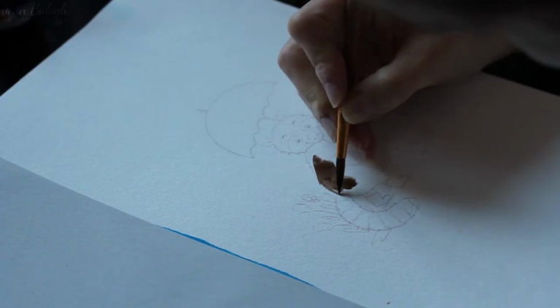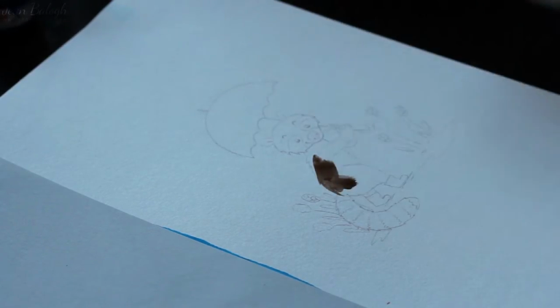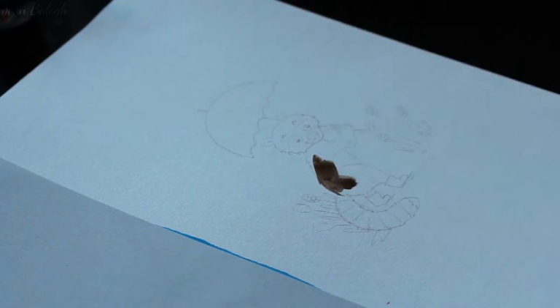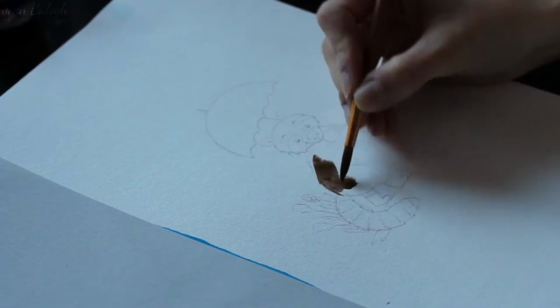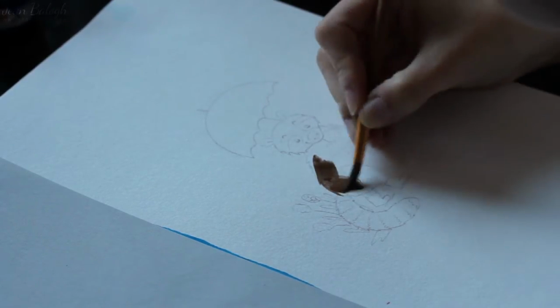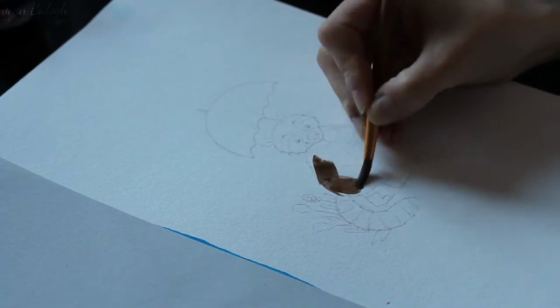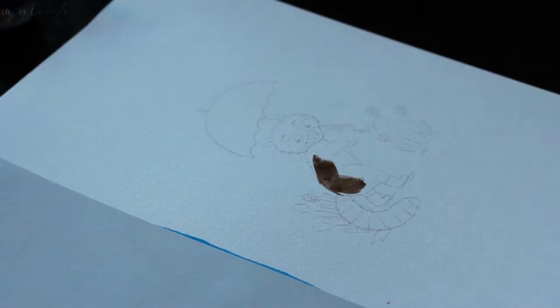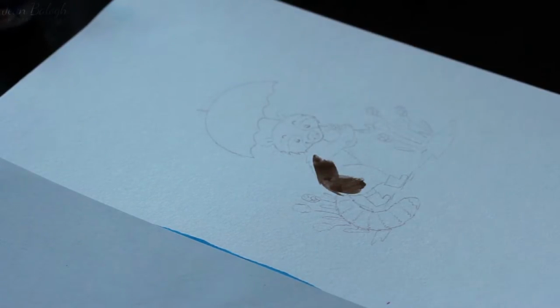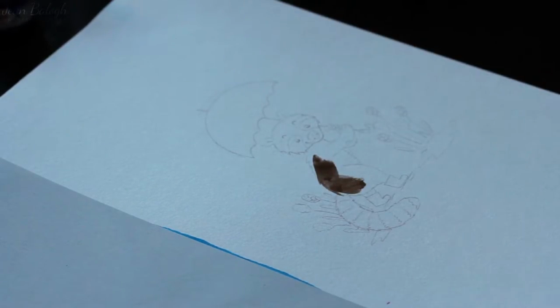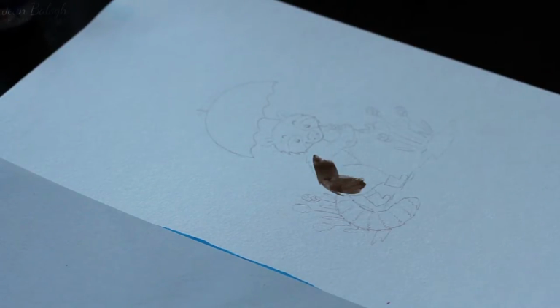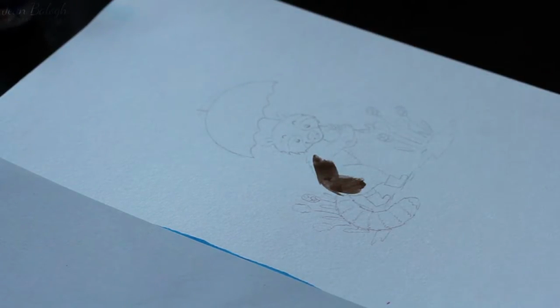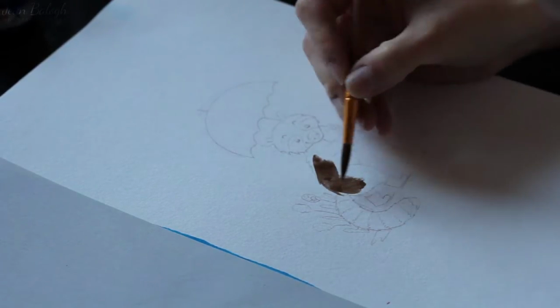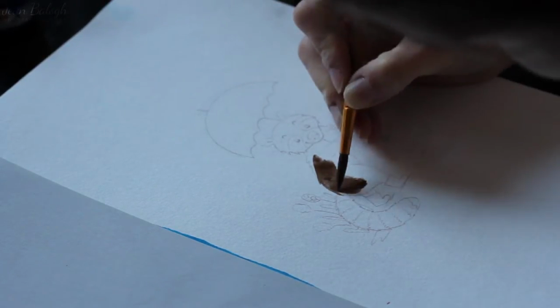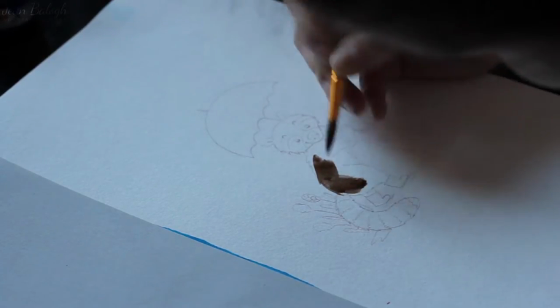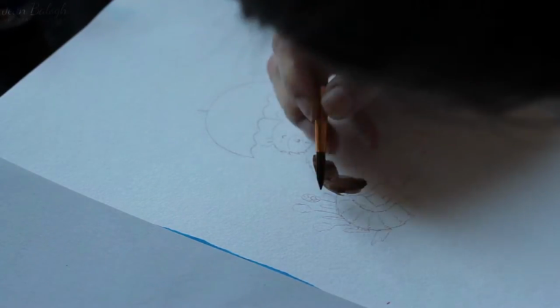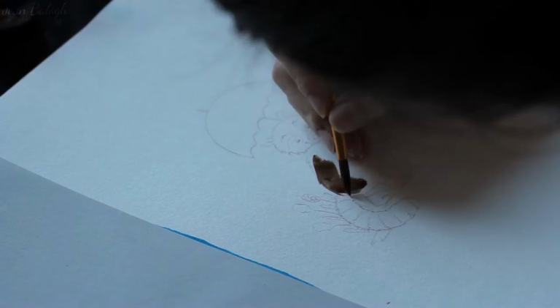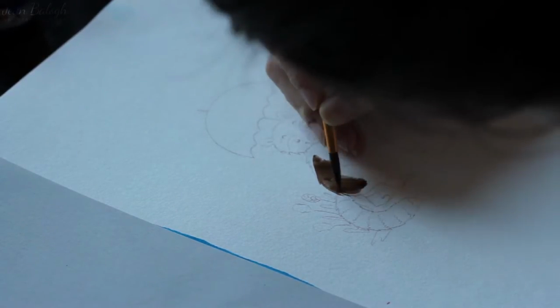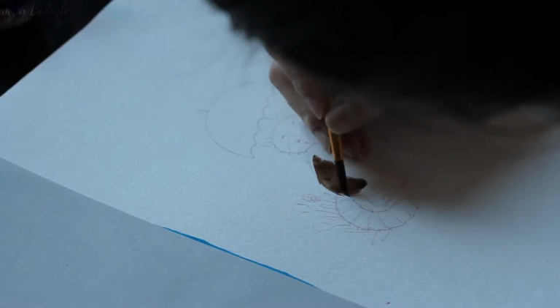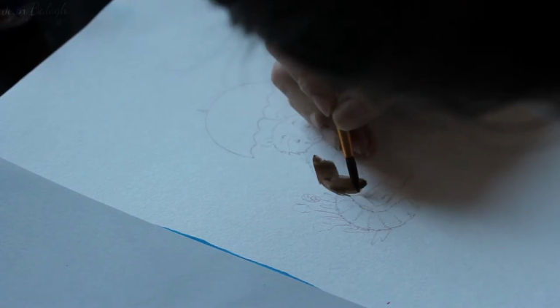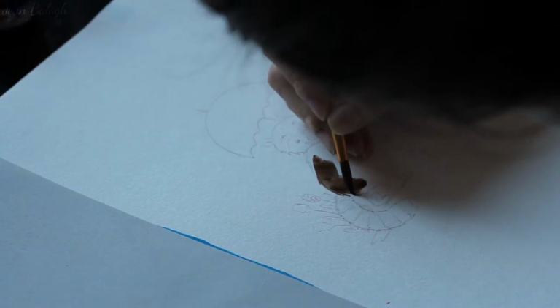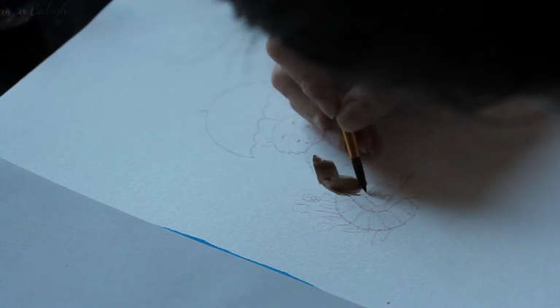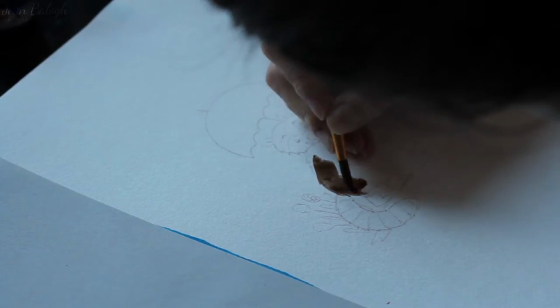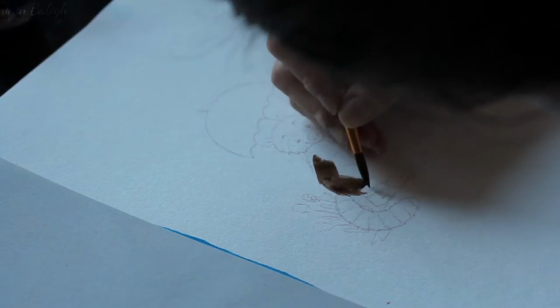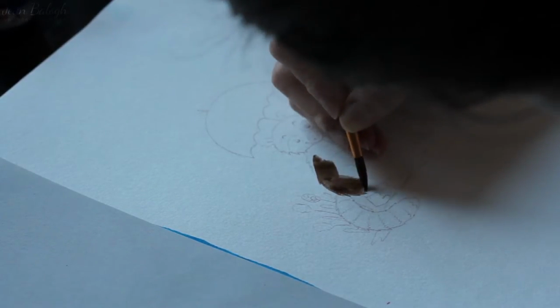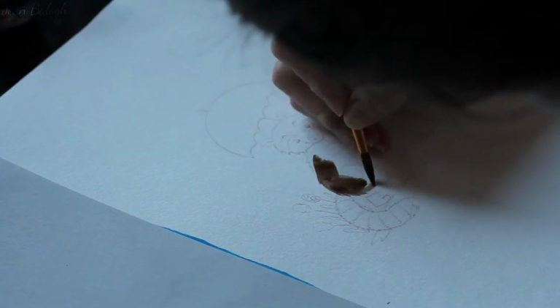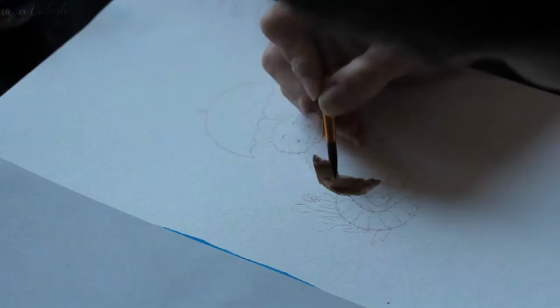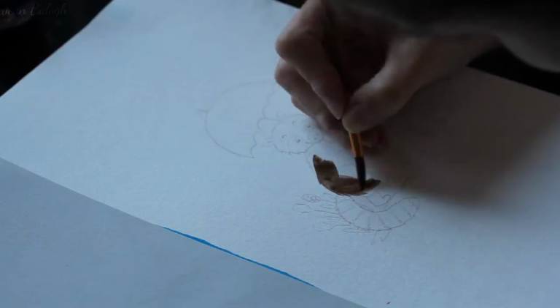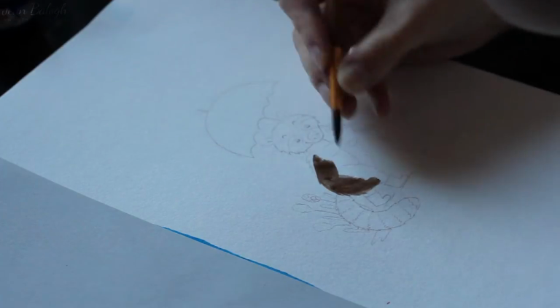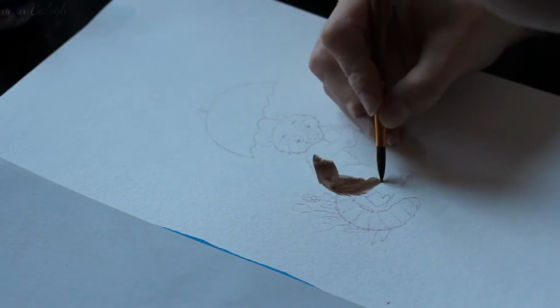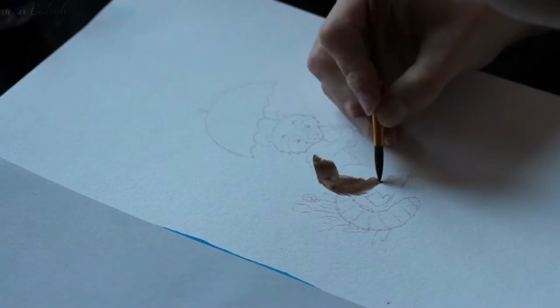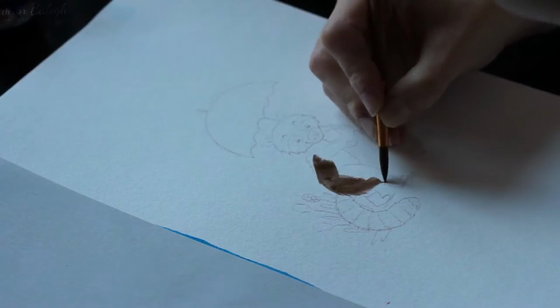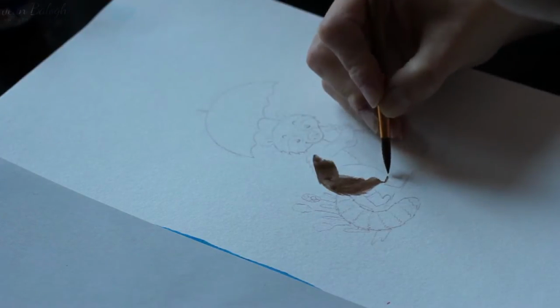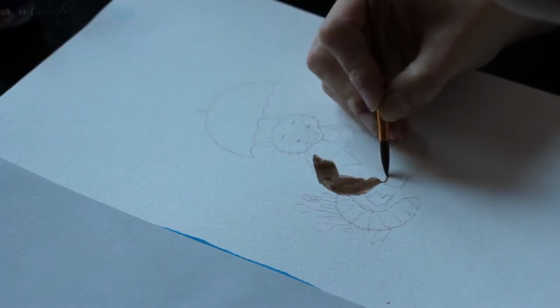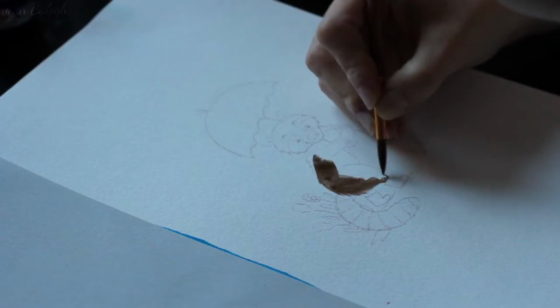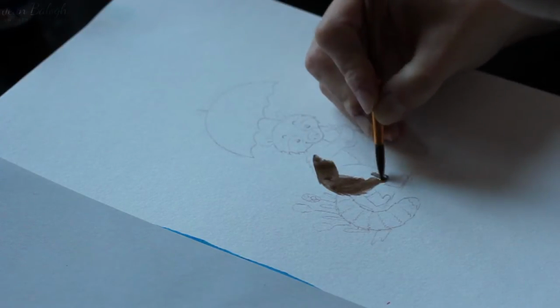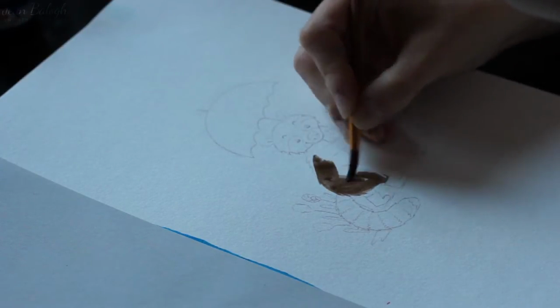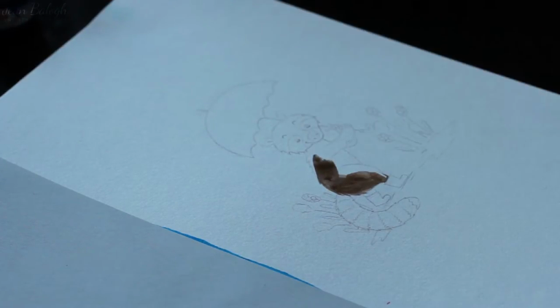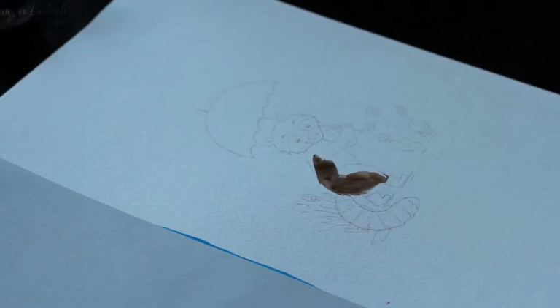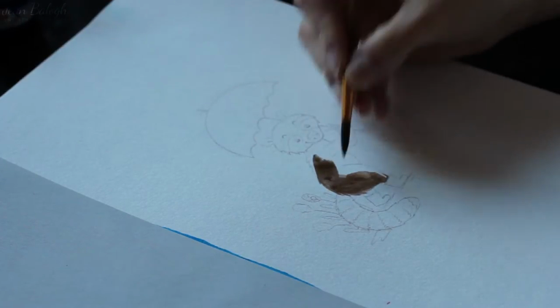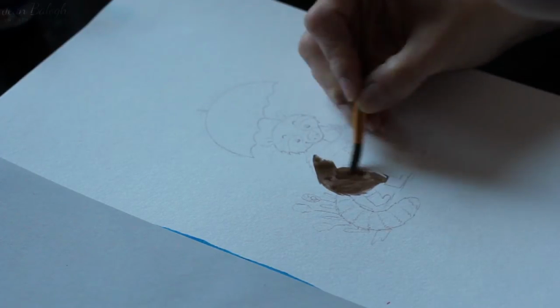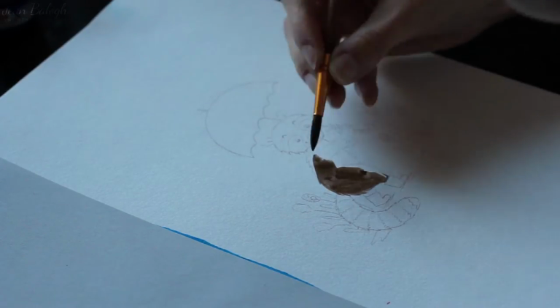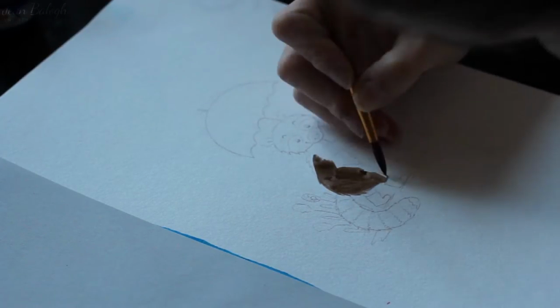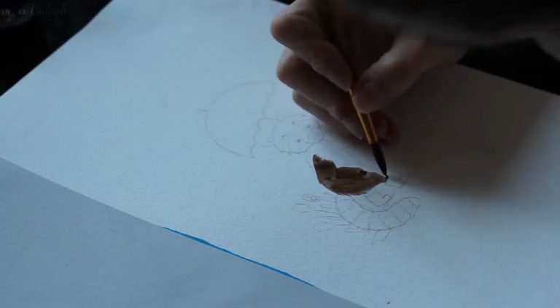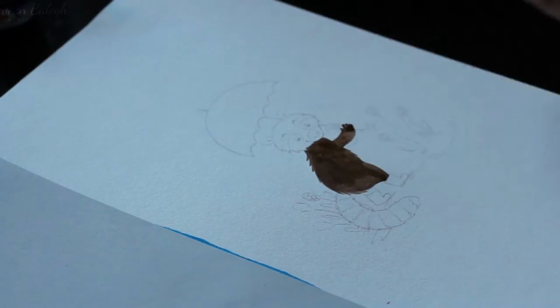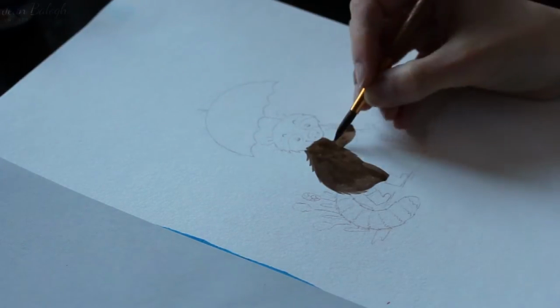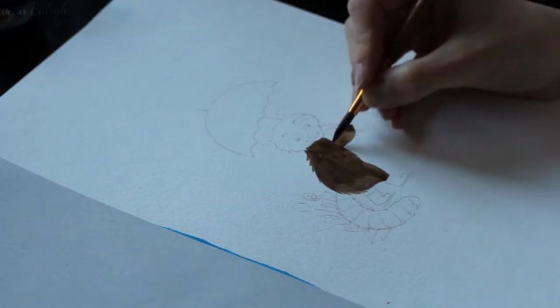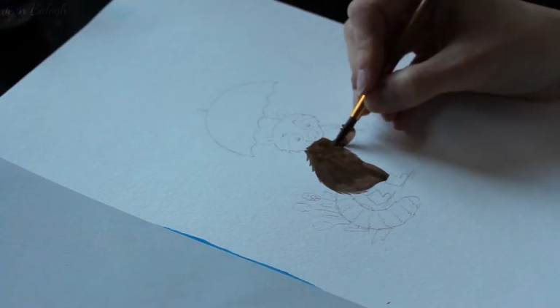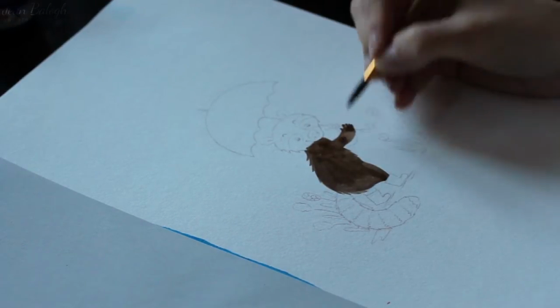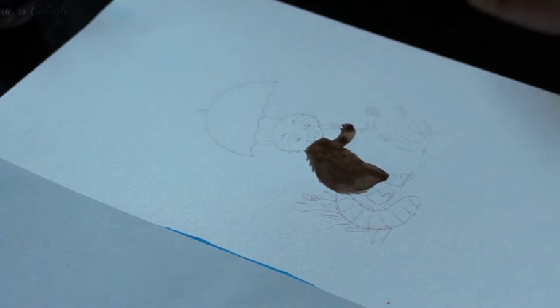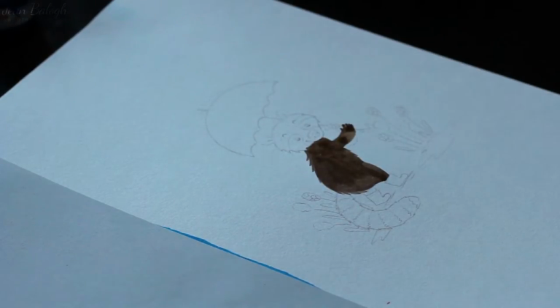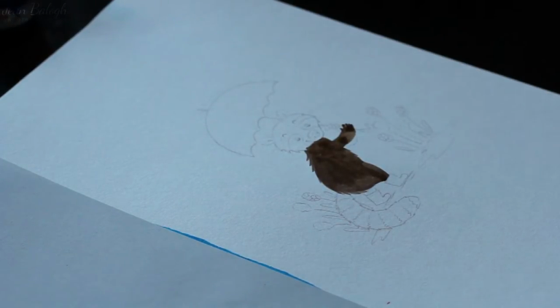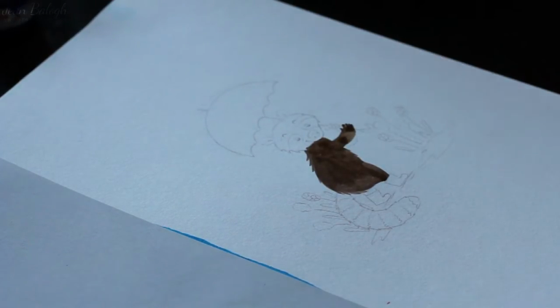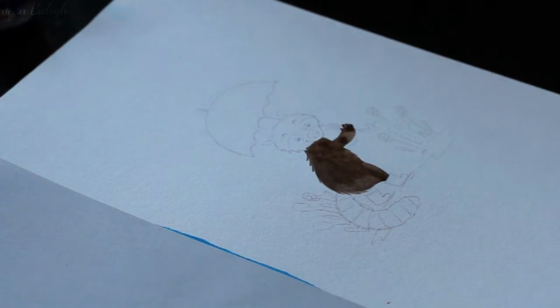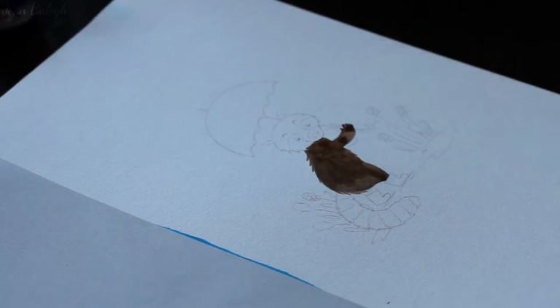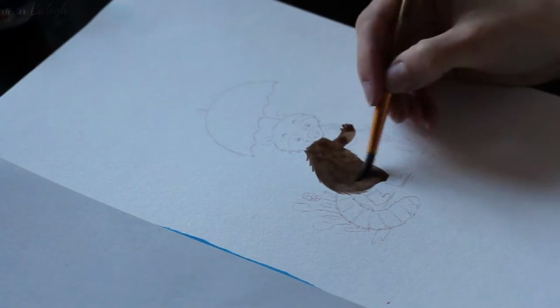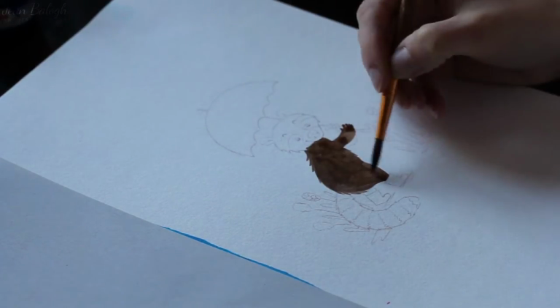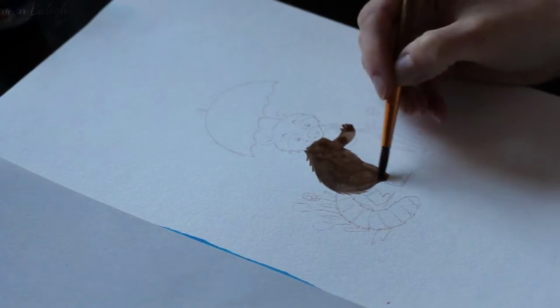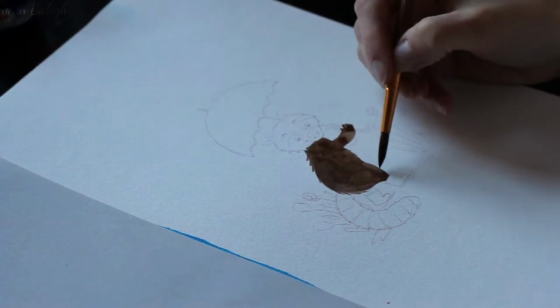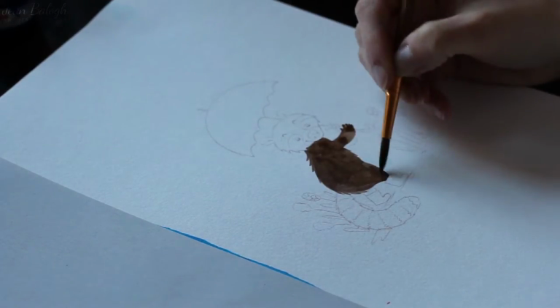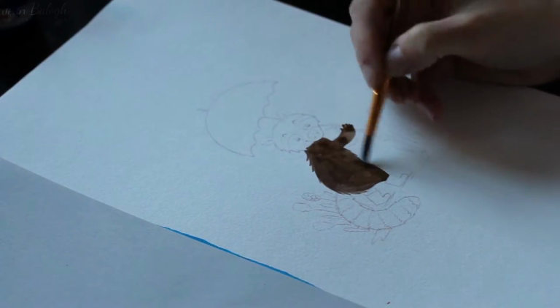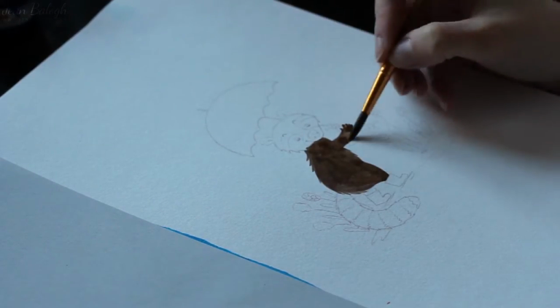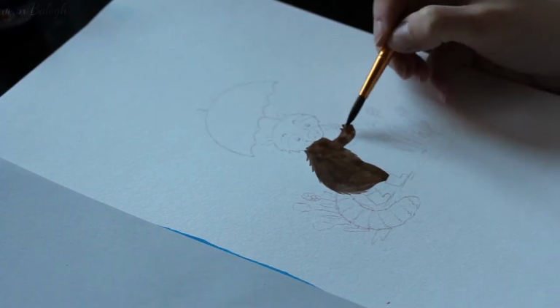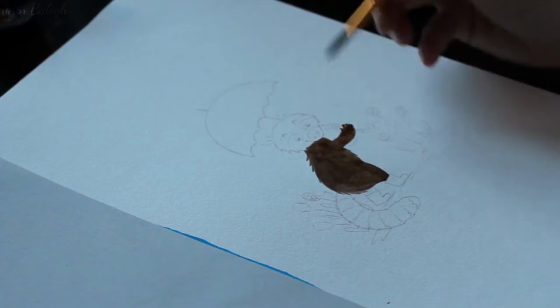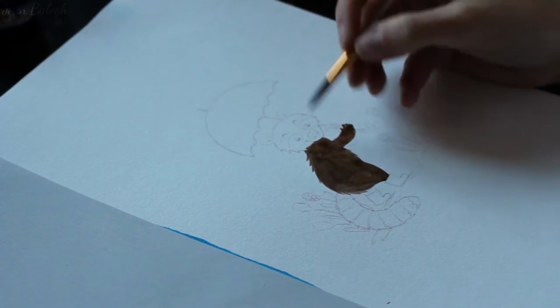Hi everyone! In this video I created a little raccoon with an umbrella.